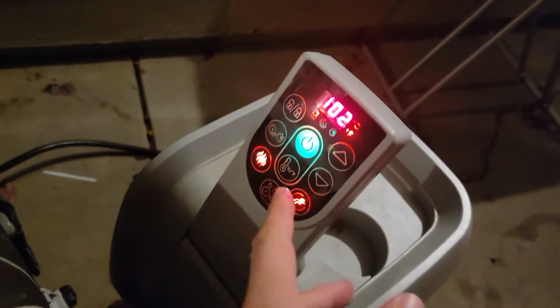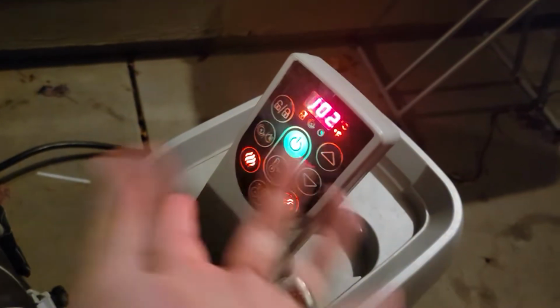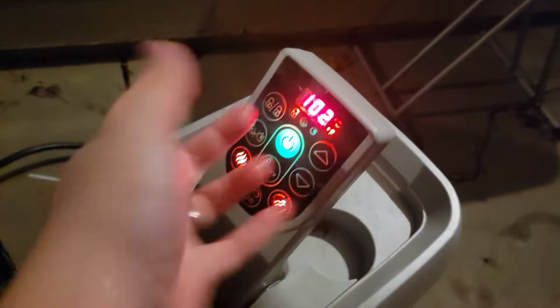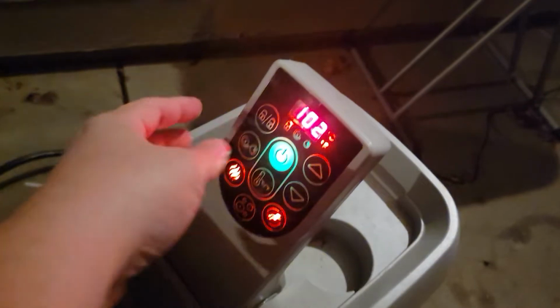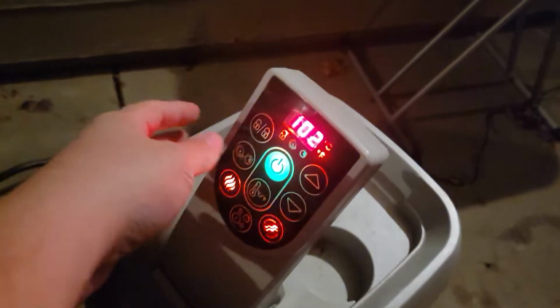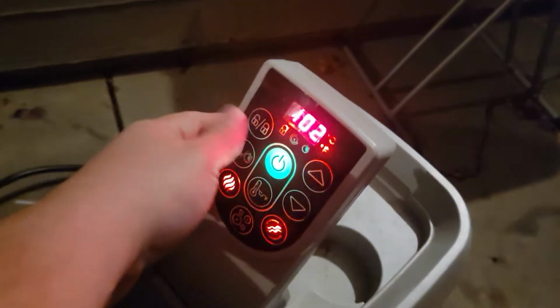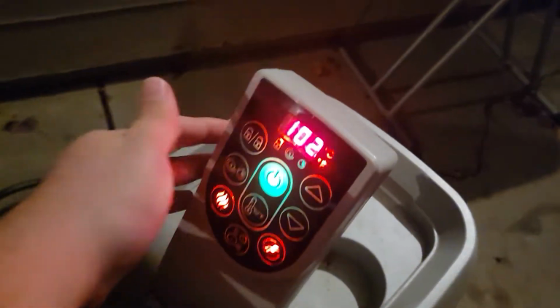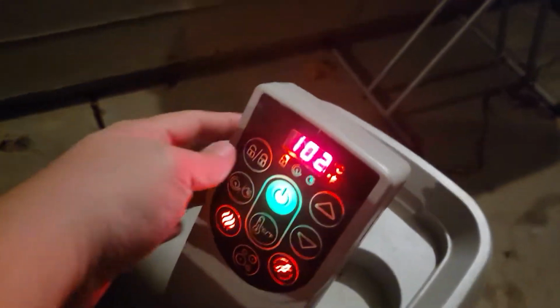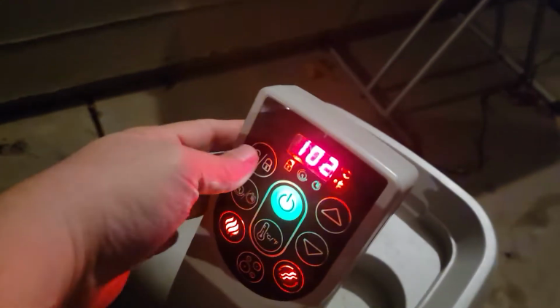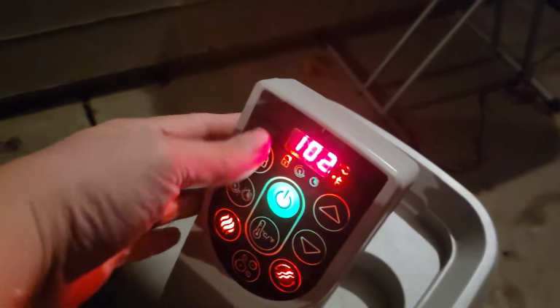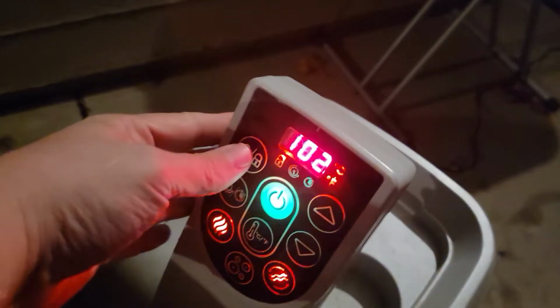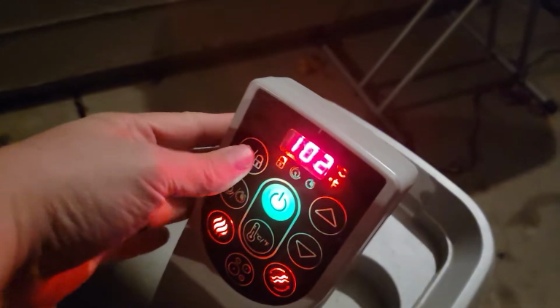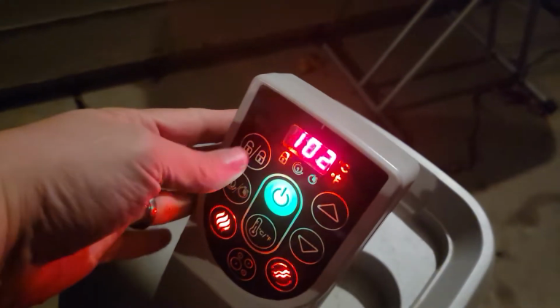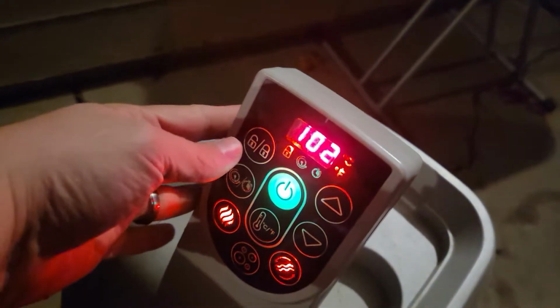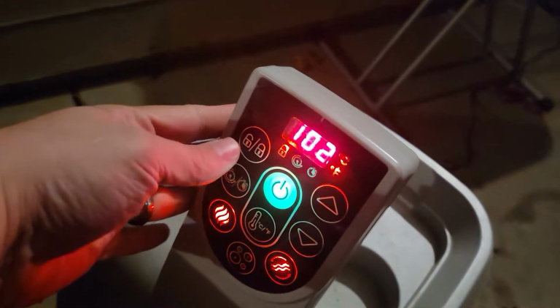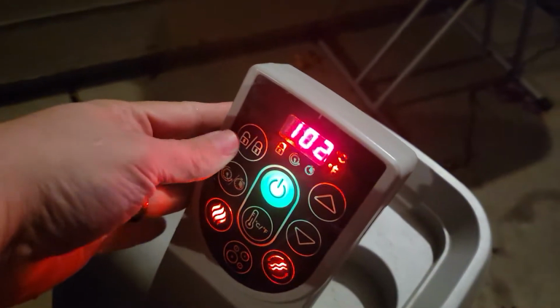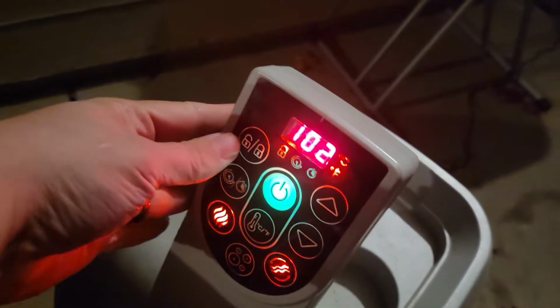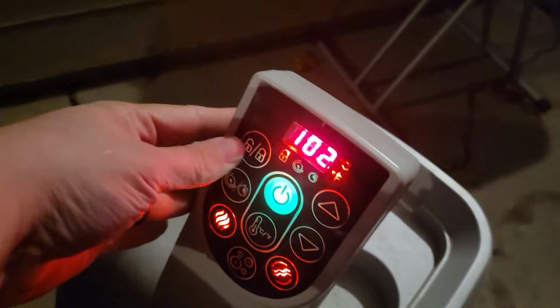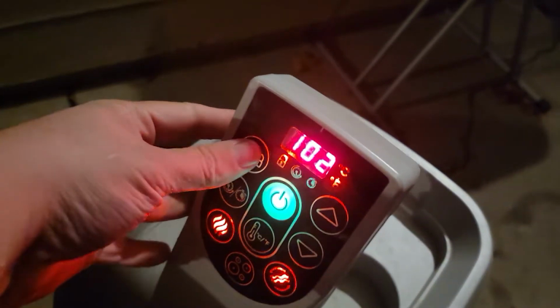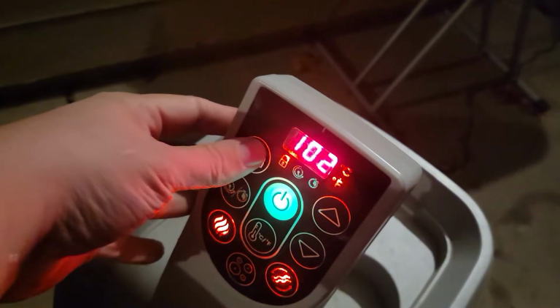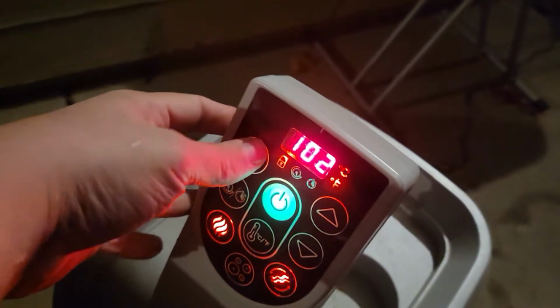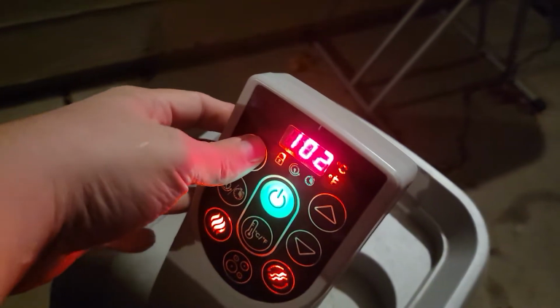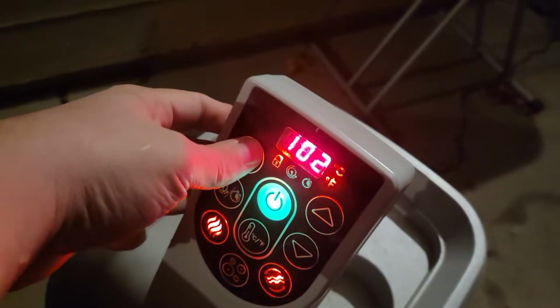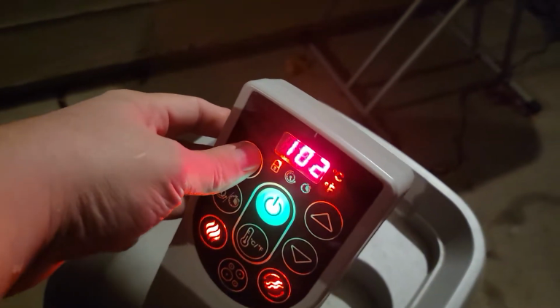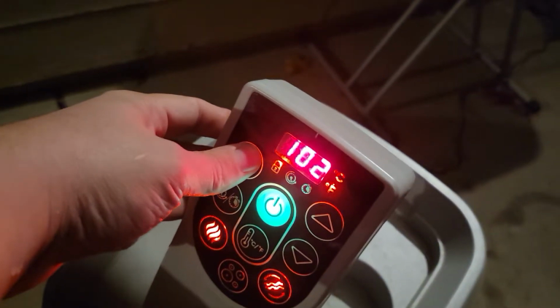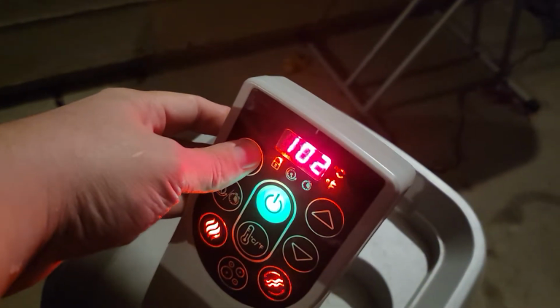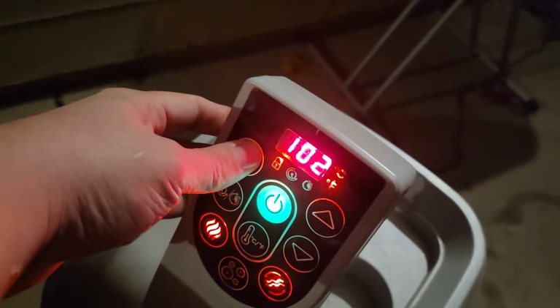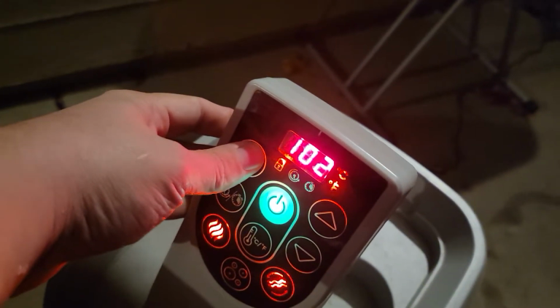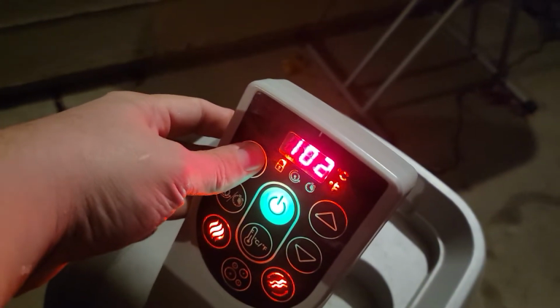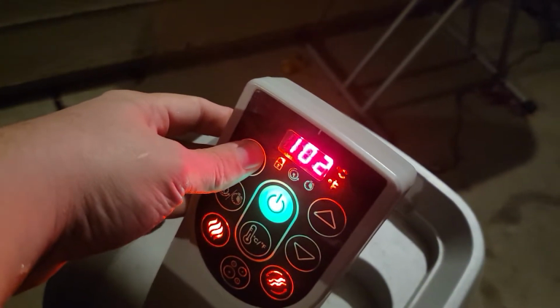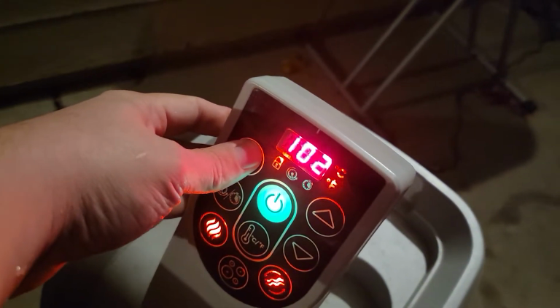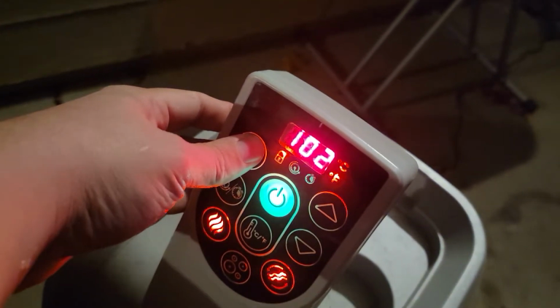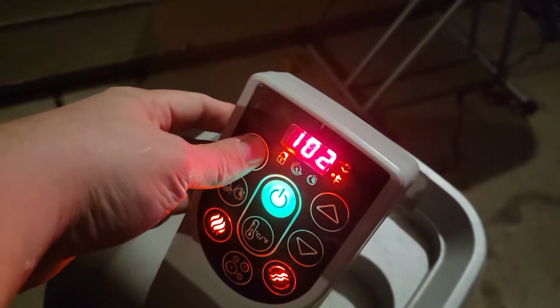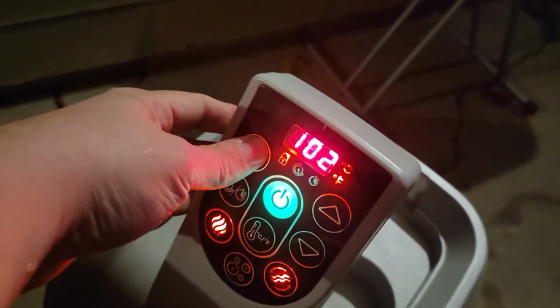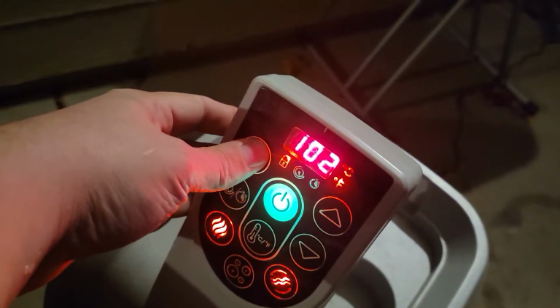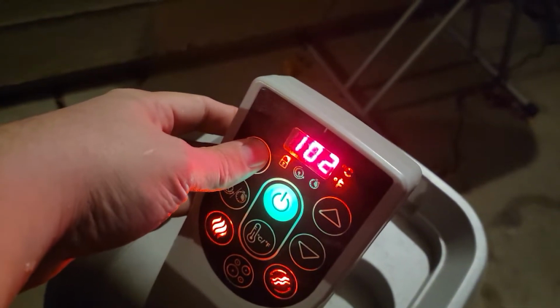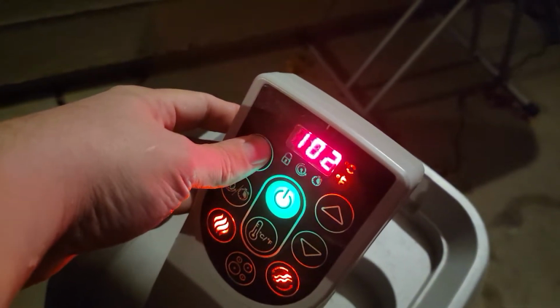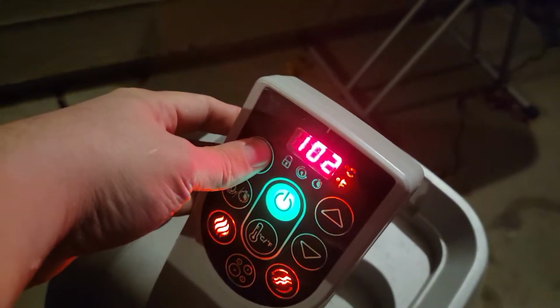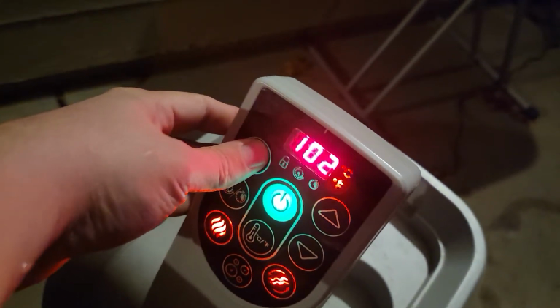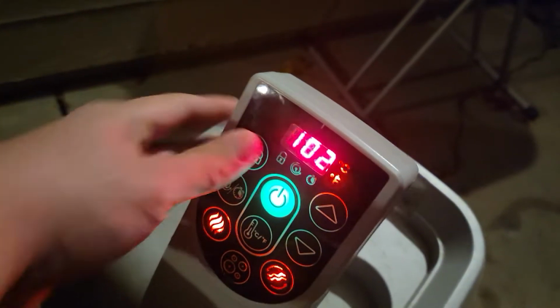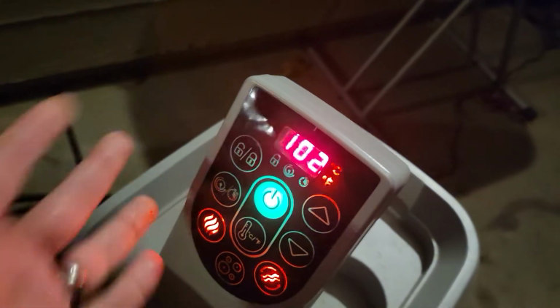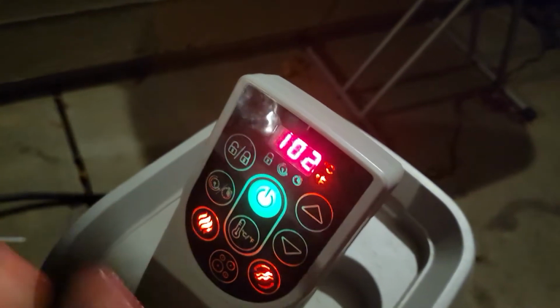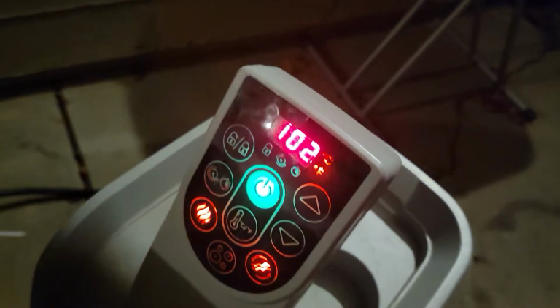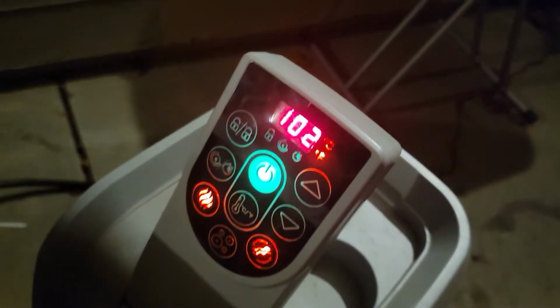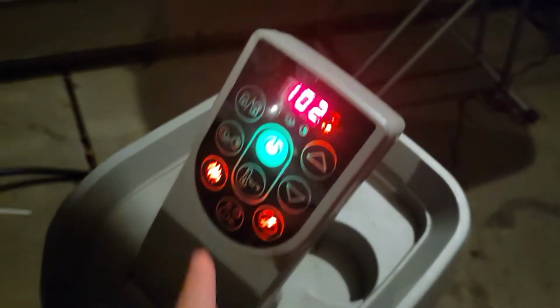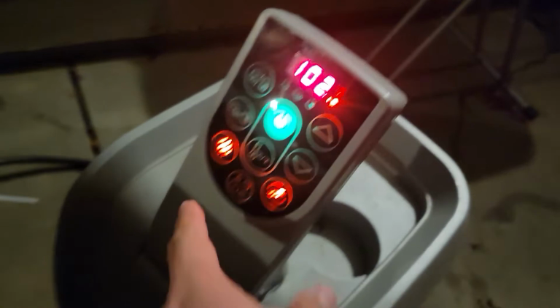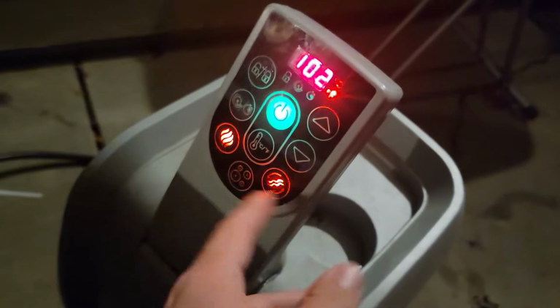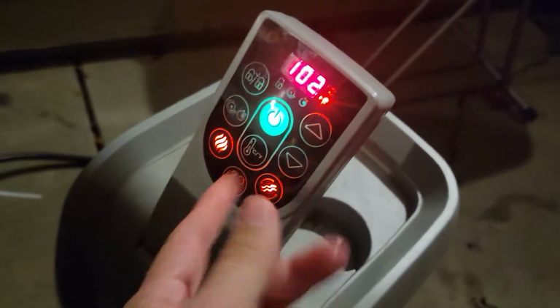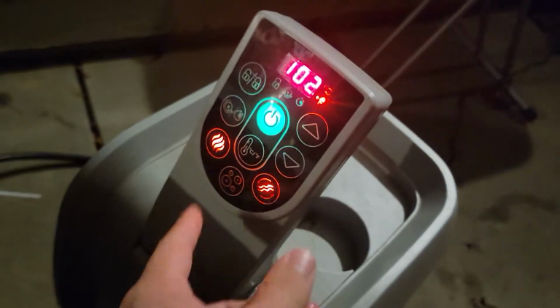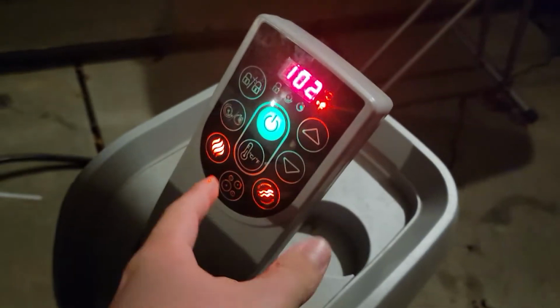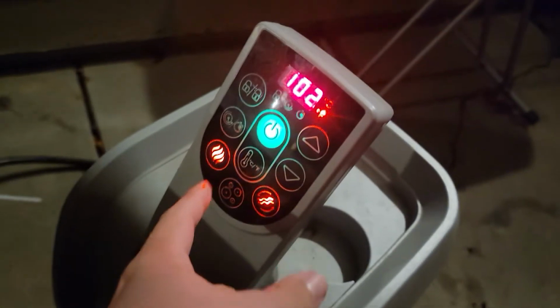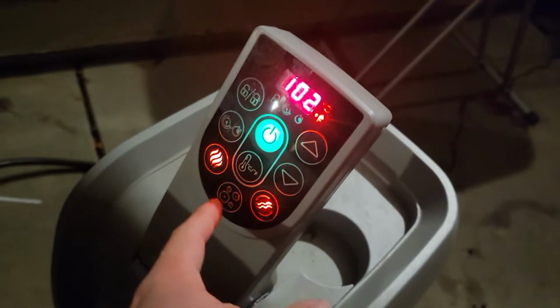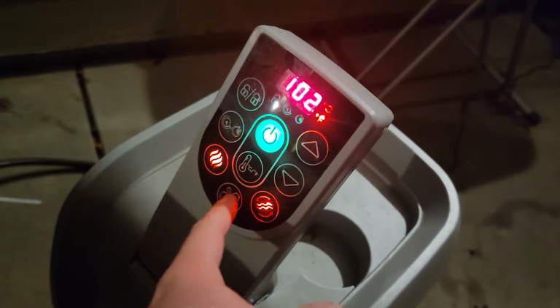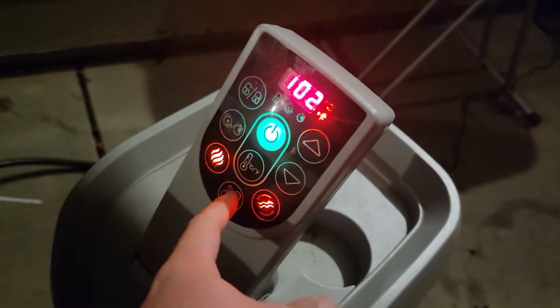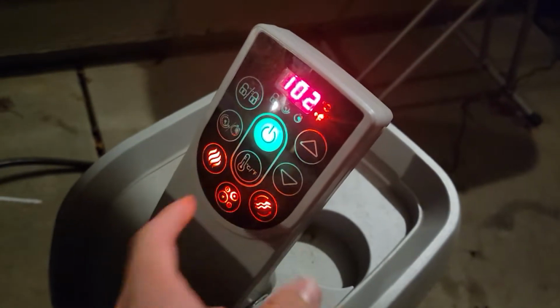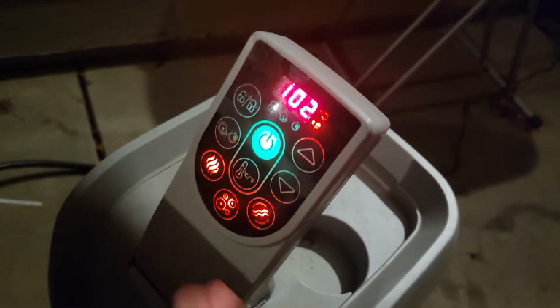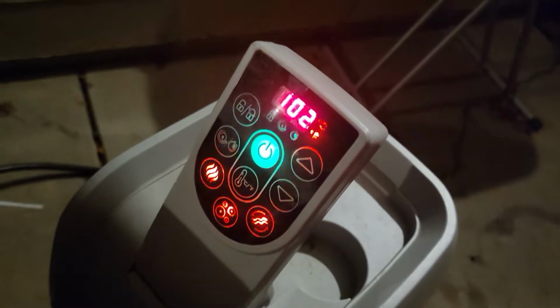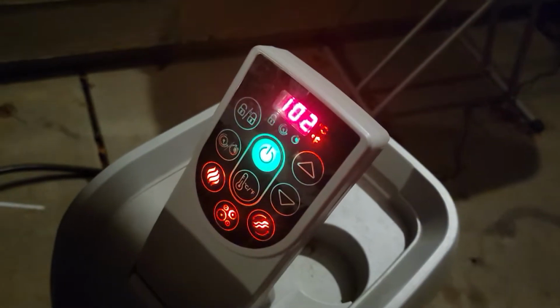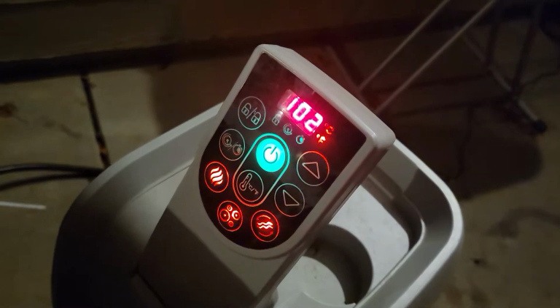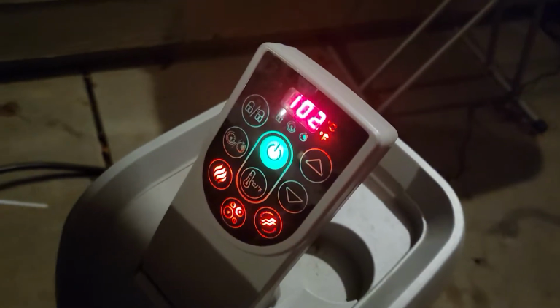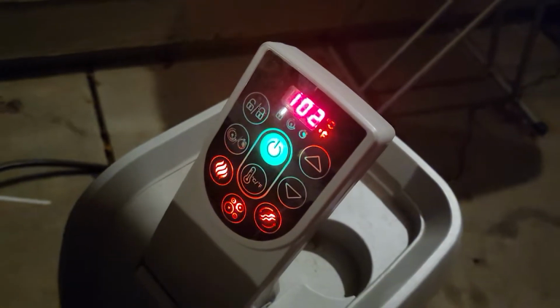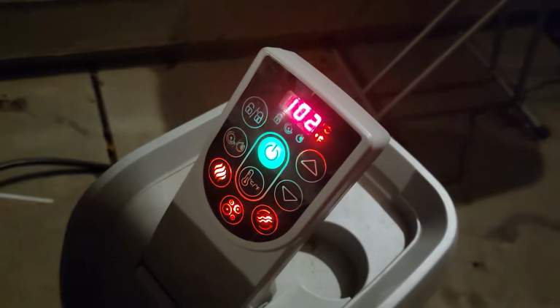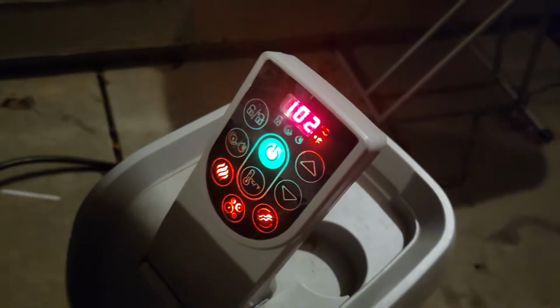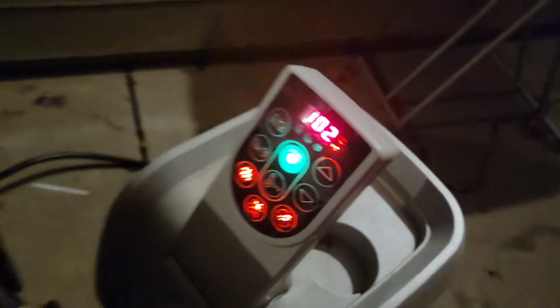As a recap on the control panel: you have to press and hold this lock button, and then that allows you to activate your features like your bubbles. See — bubbles activated. I'm actually not going to run those too much this evening.